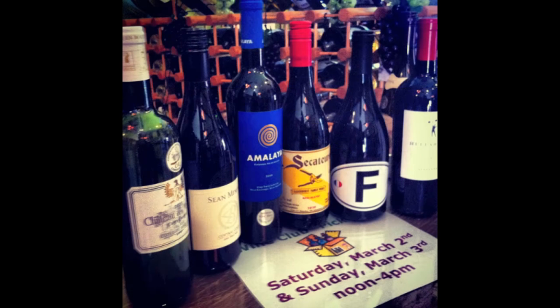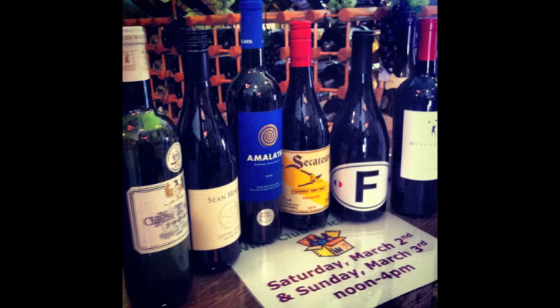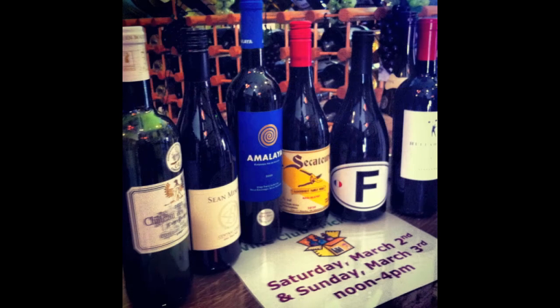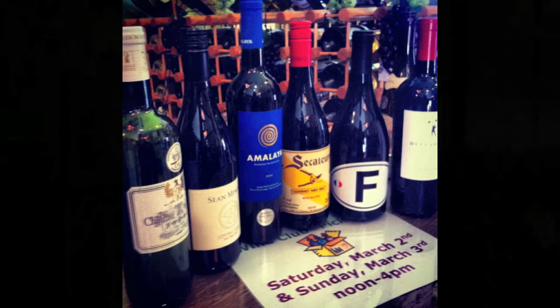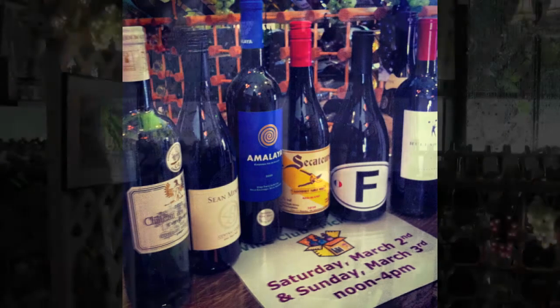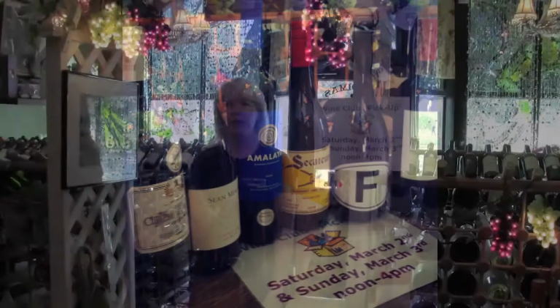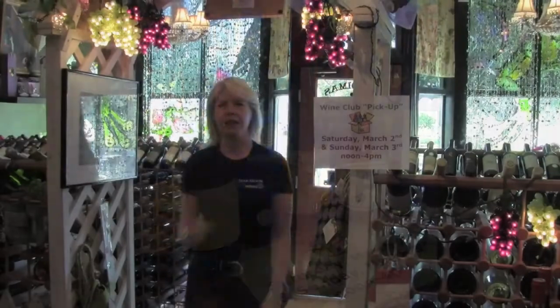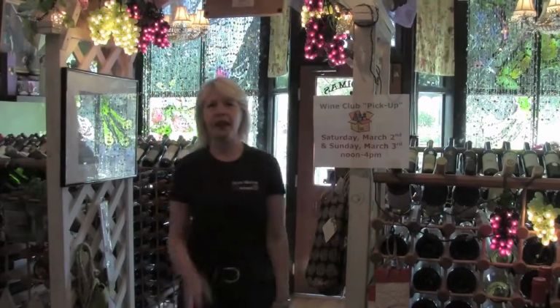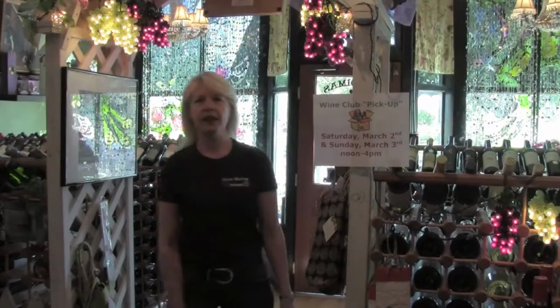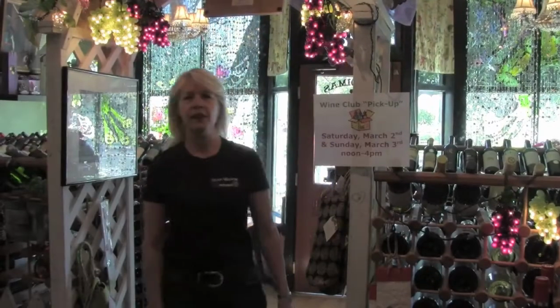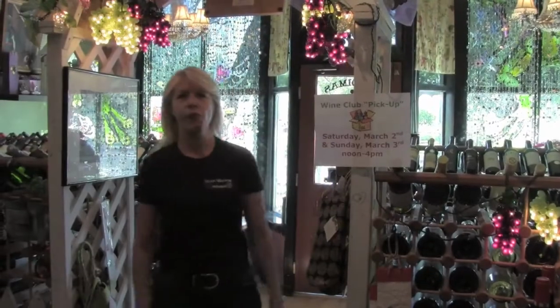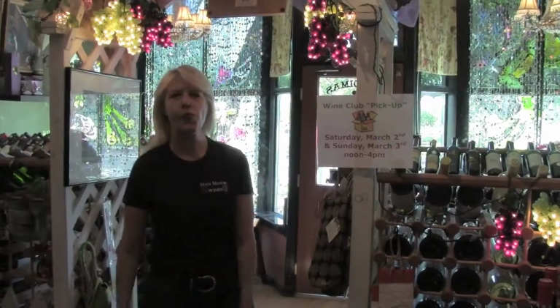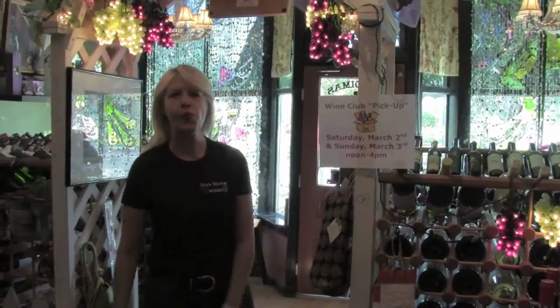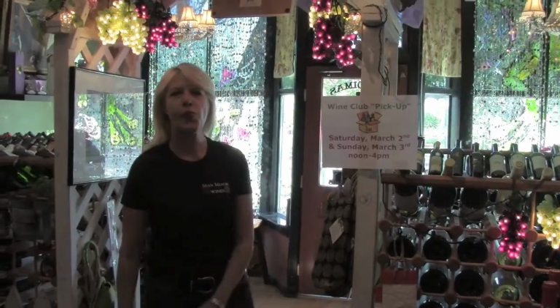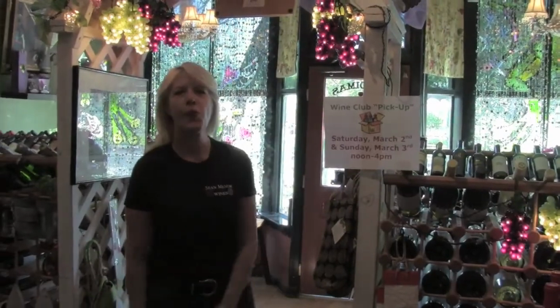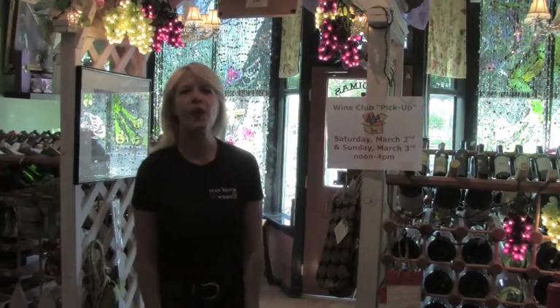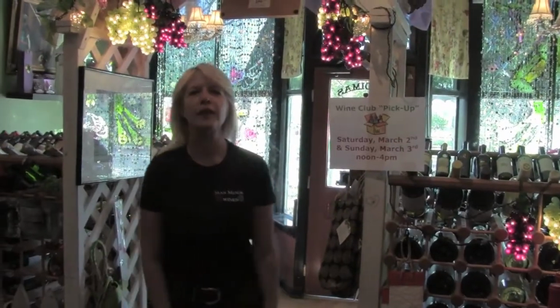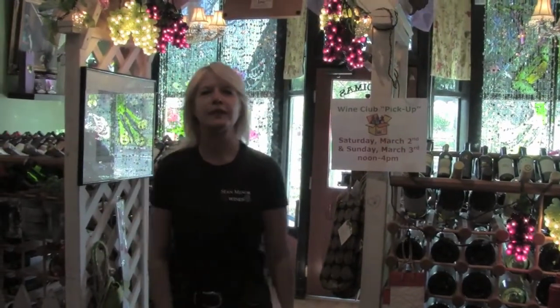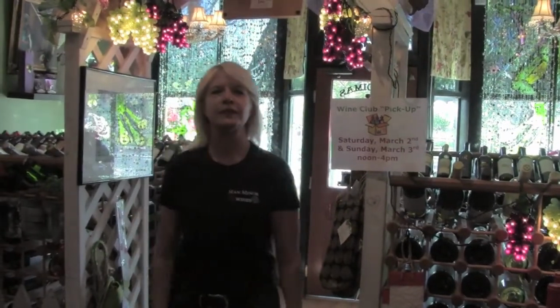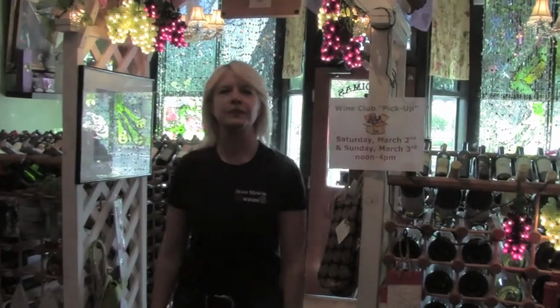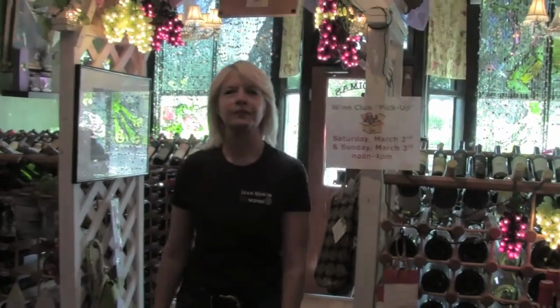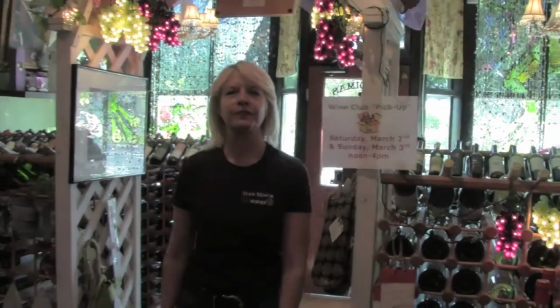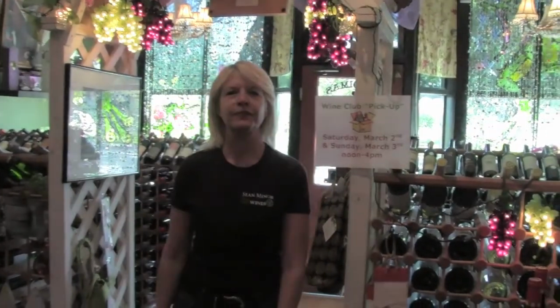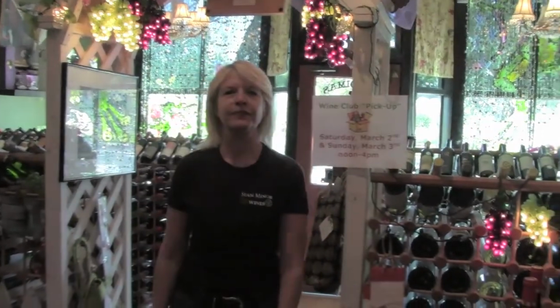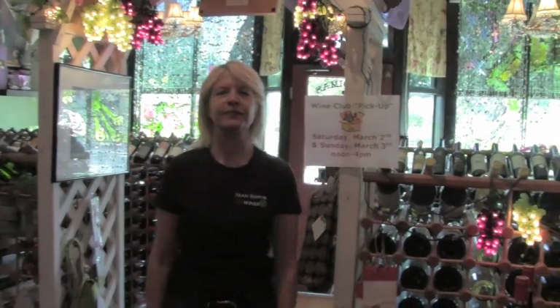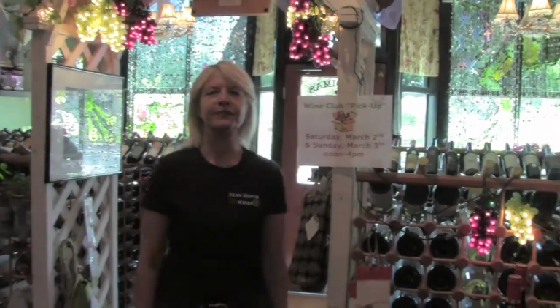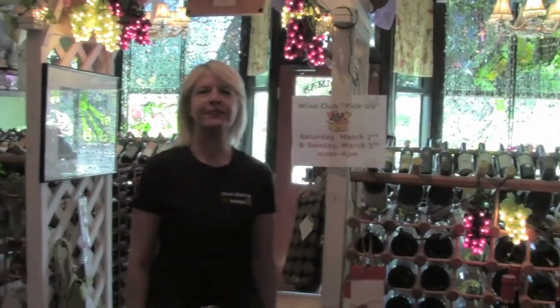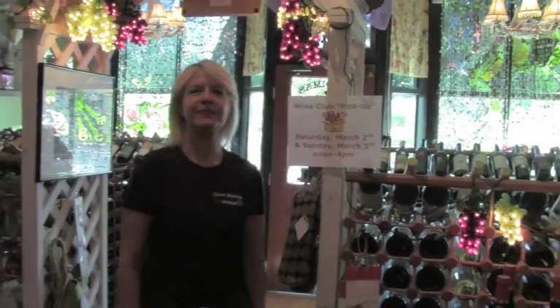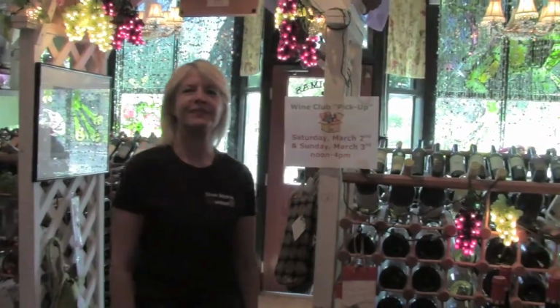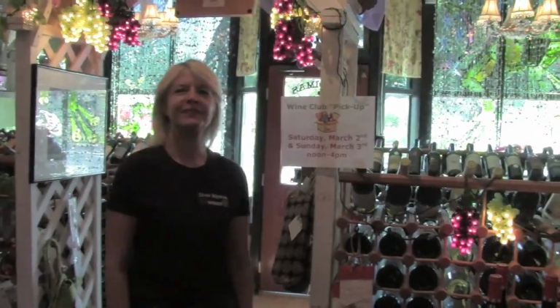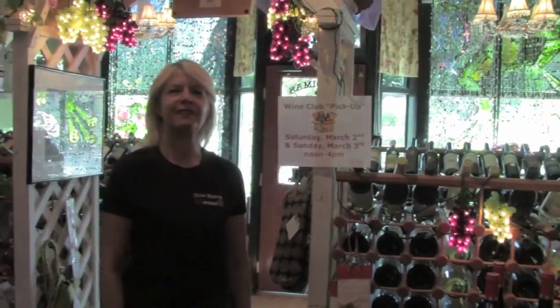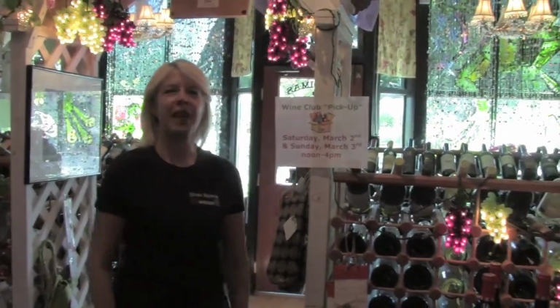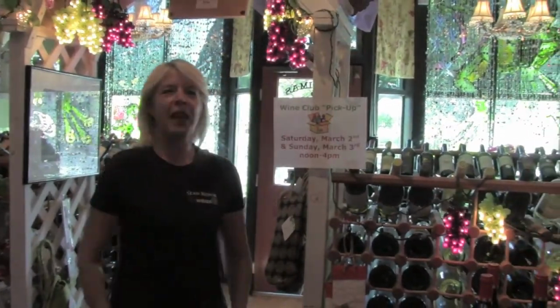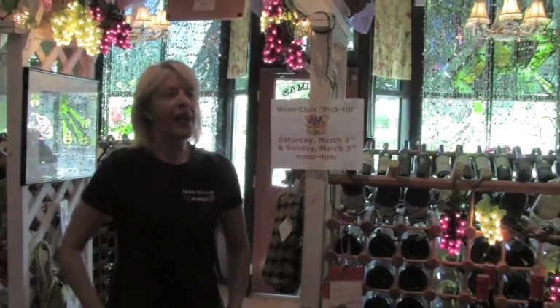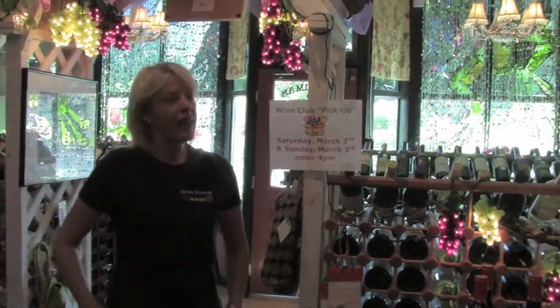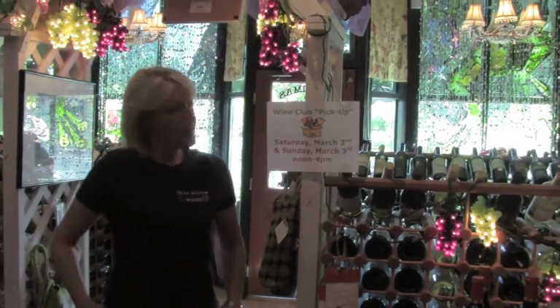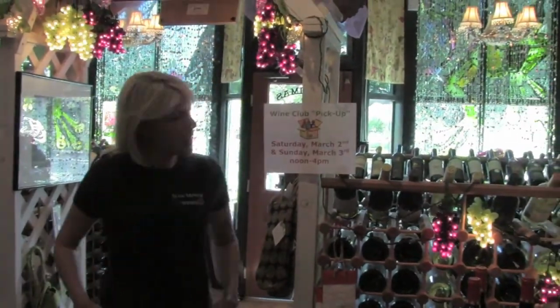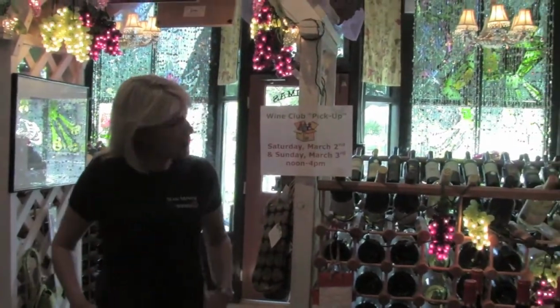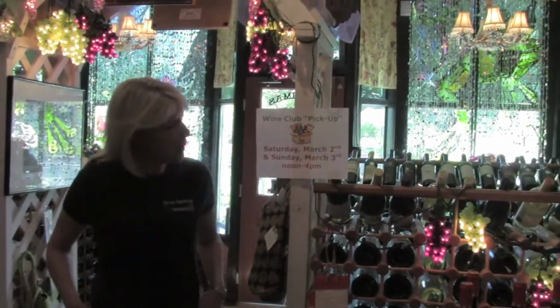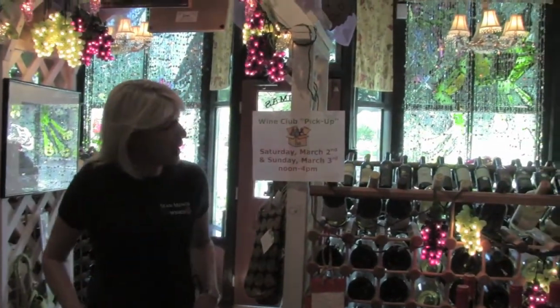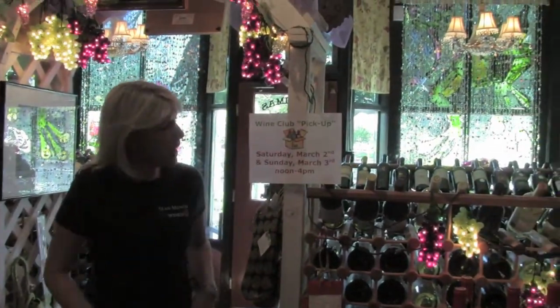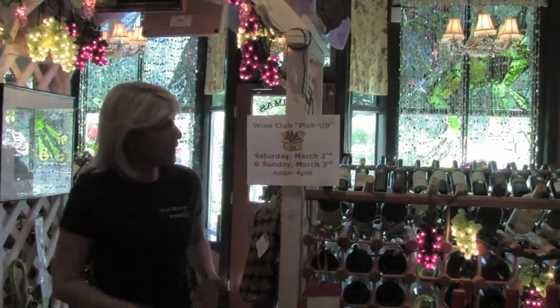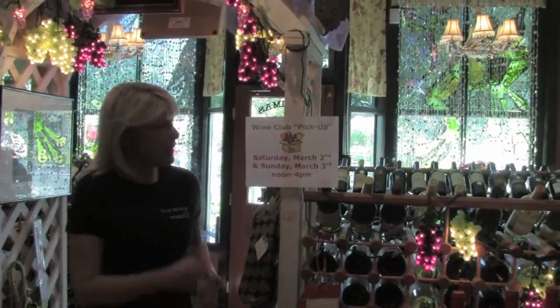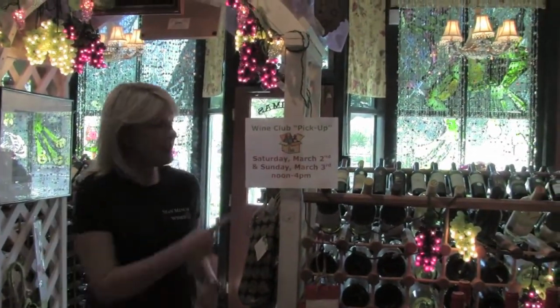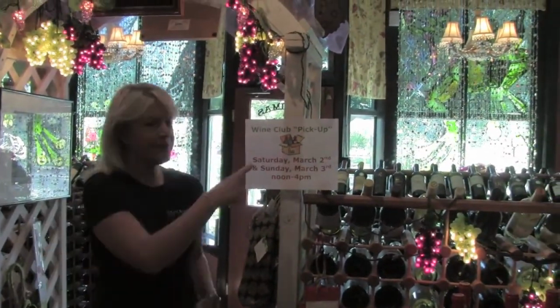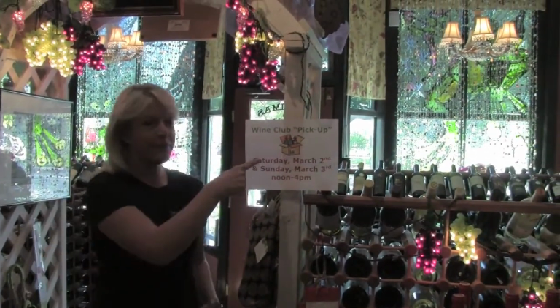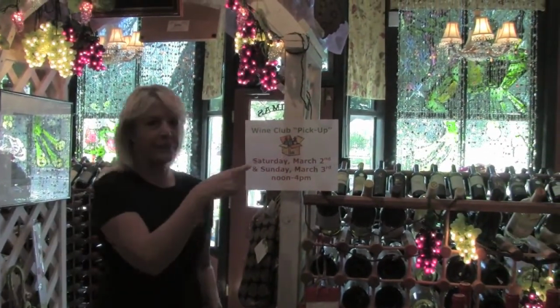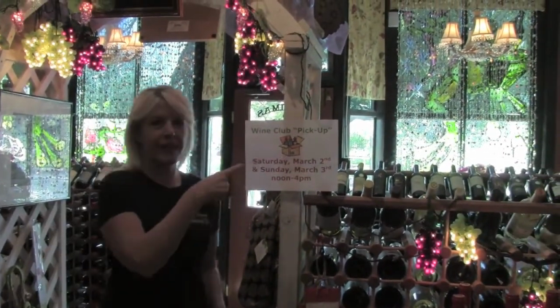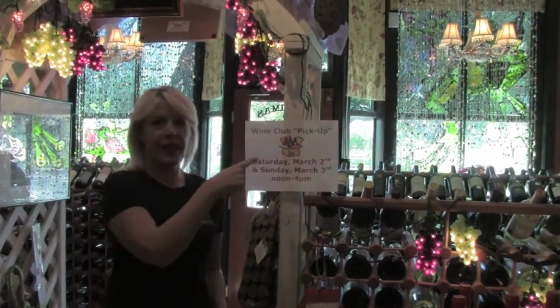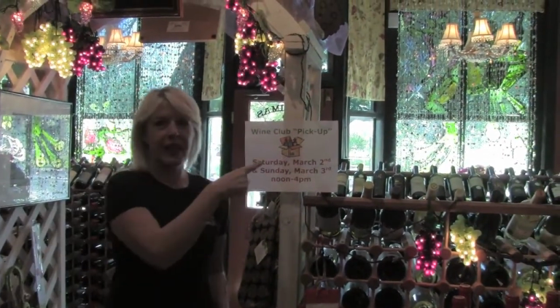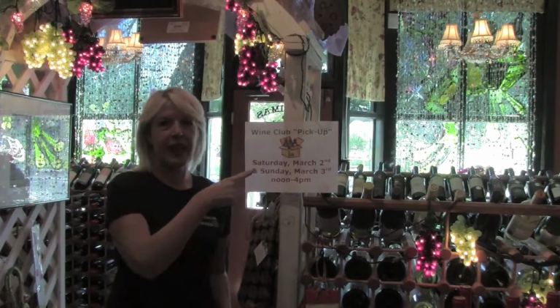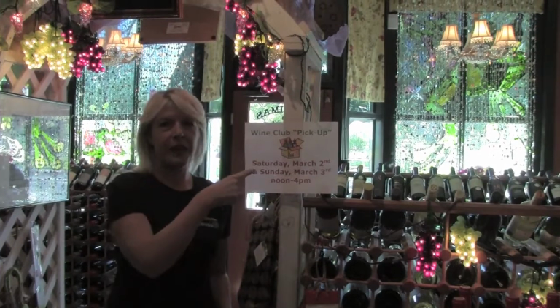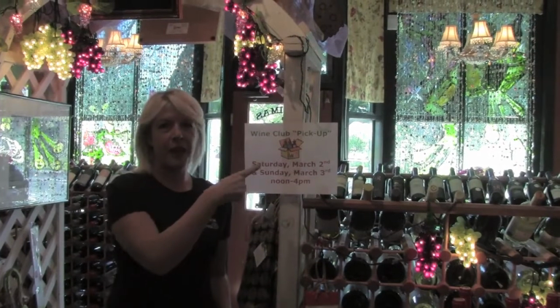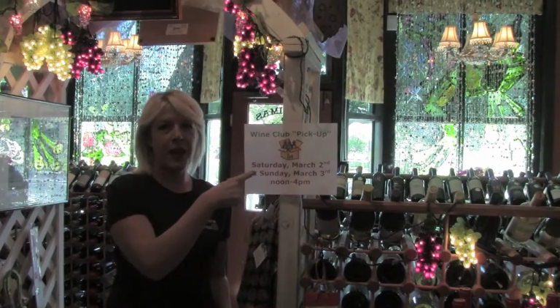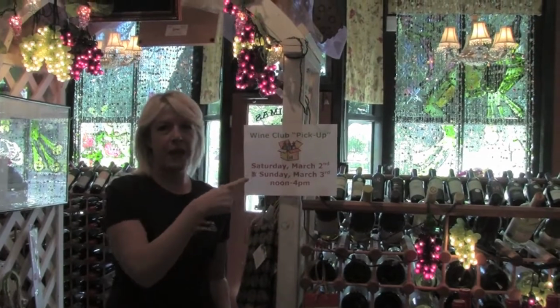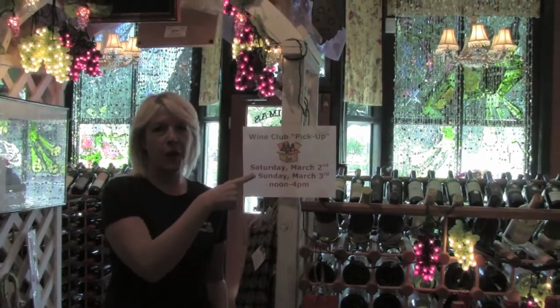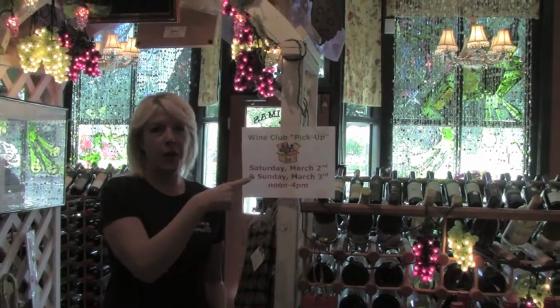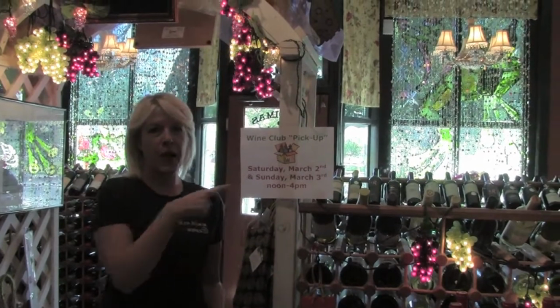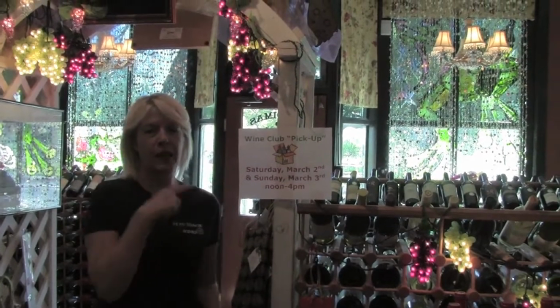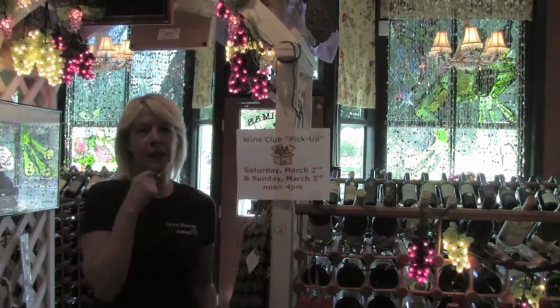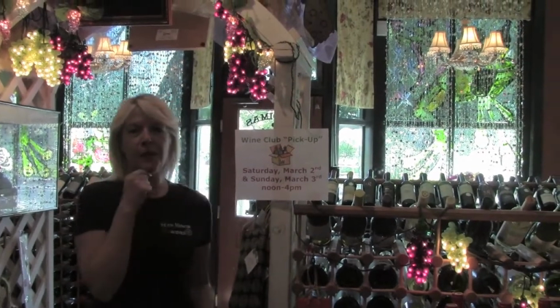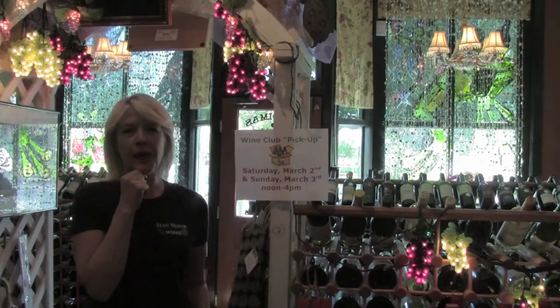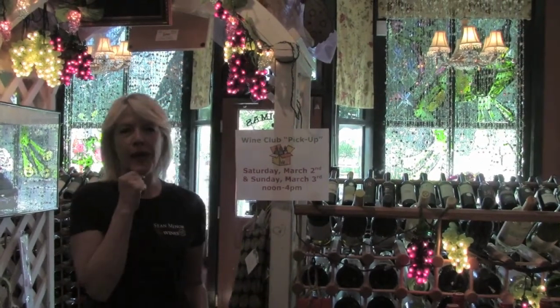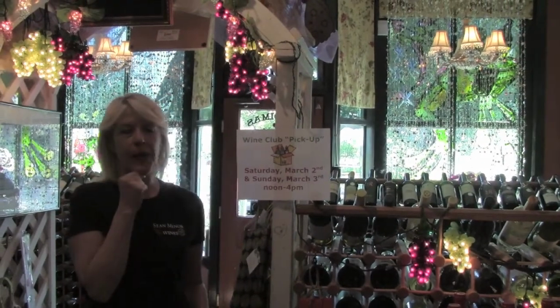Hey Louisa. Hey Heidi, looks like you're busy. Yep, getting ready for wine club pickup.